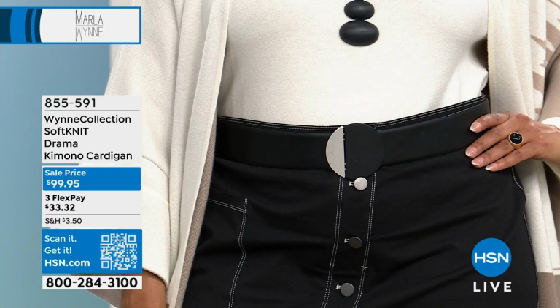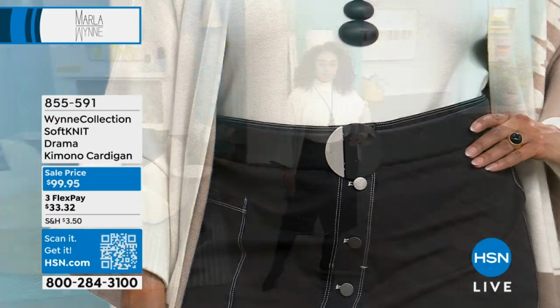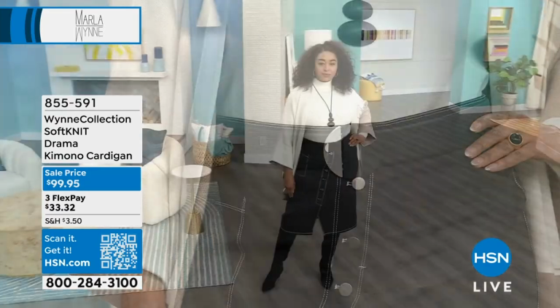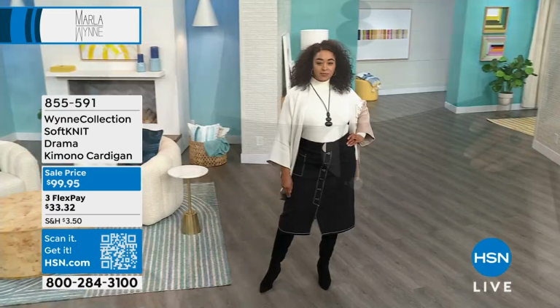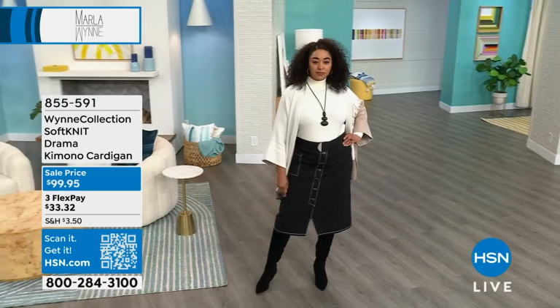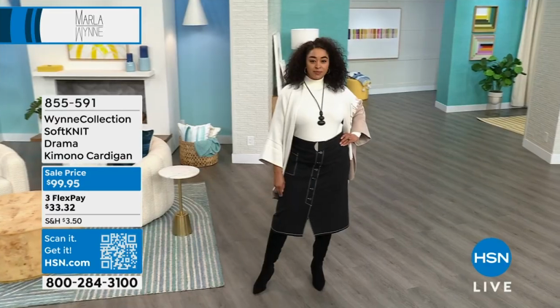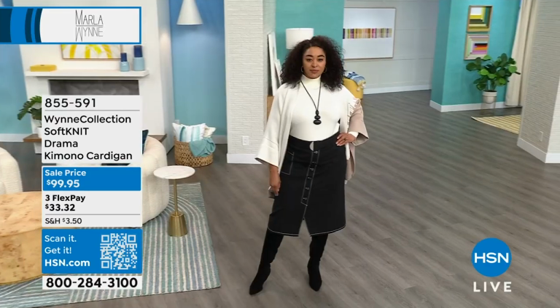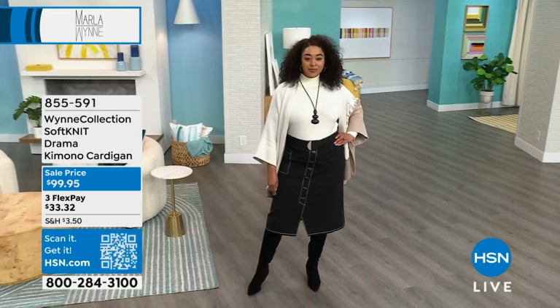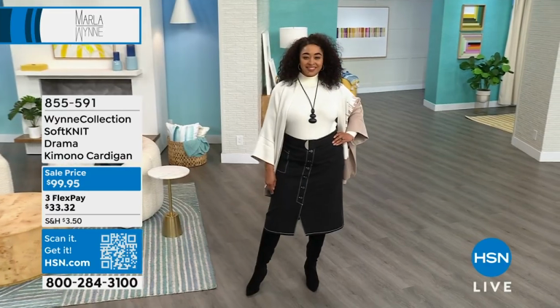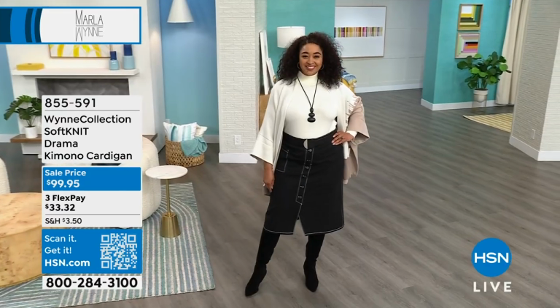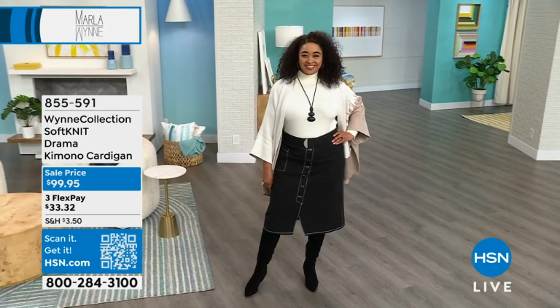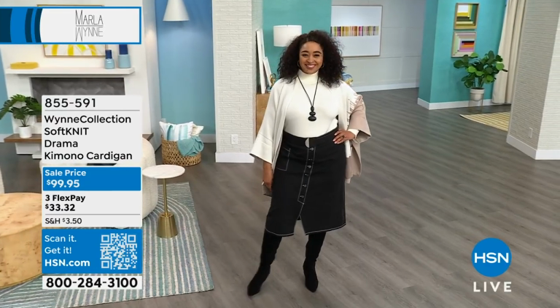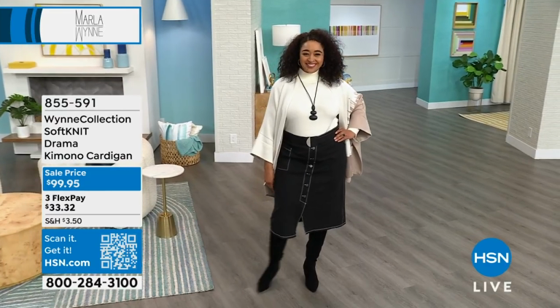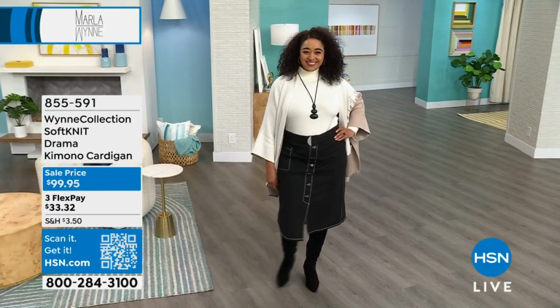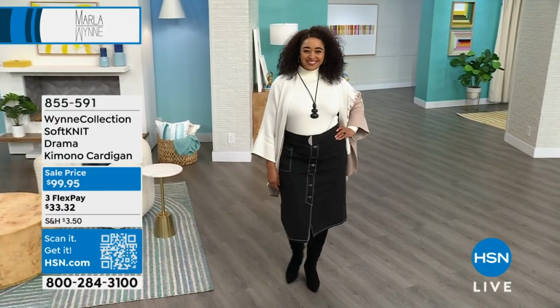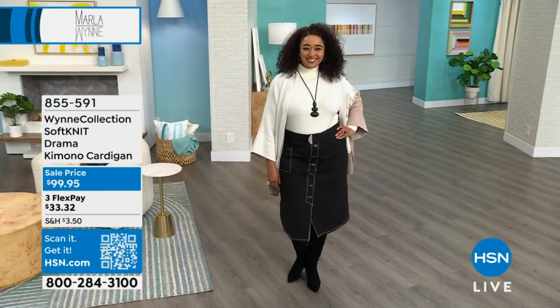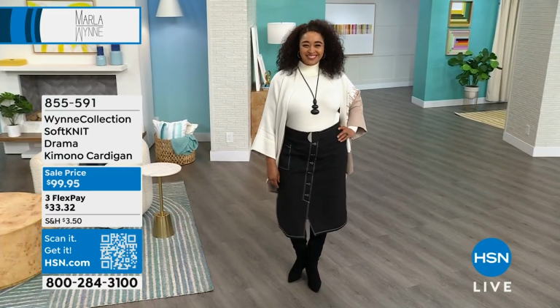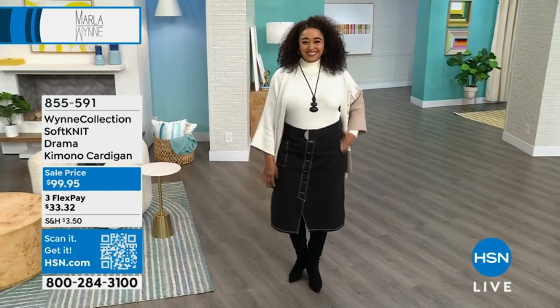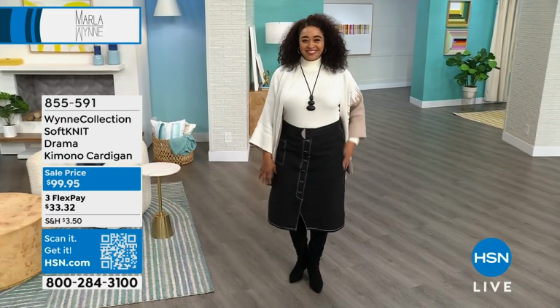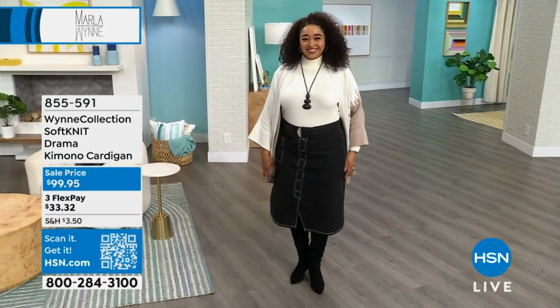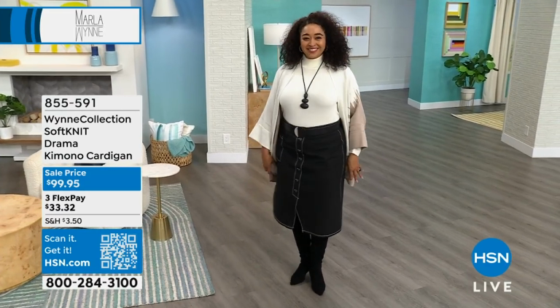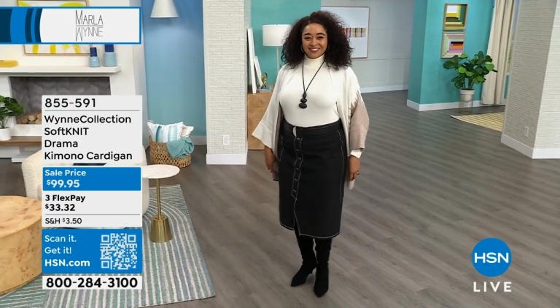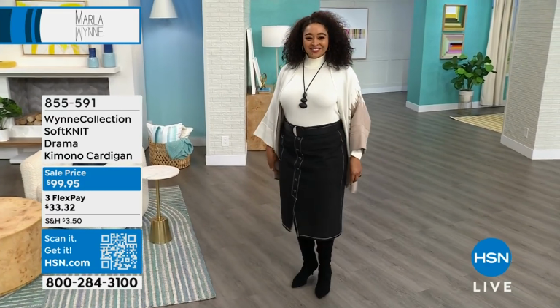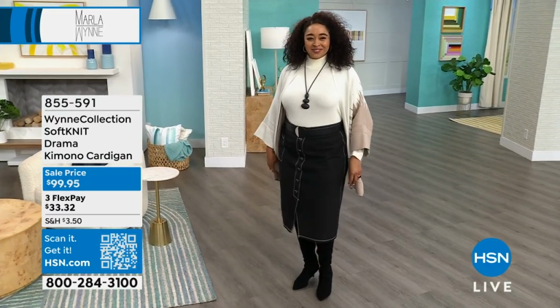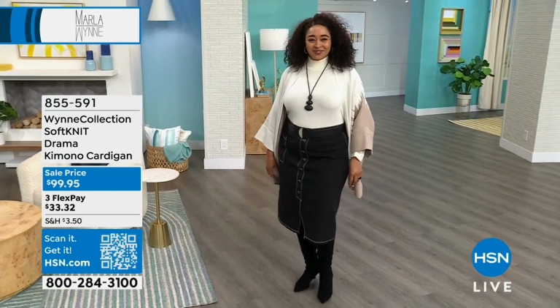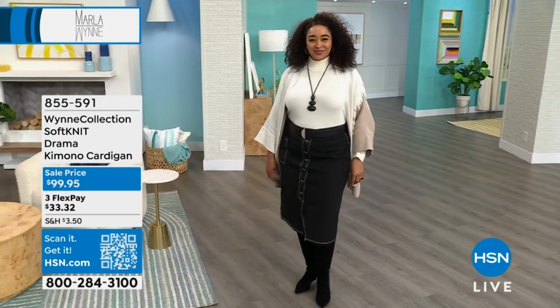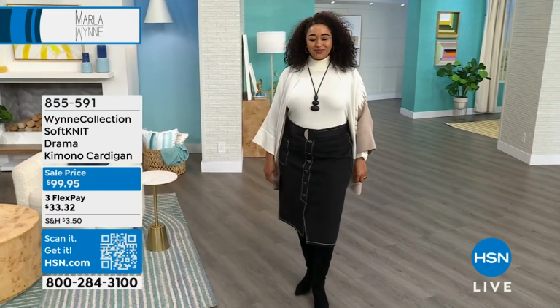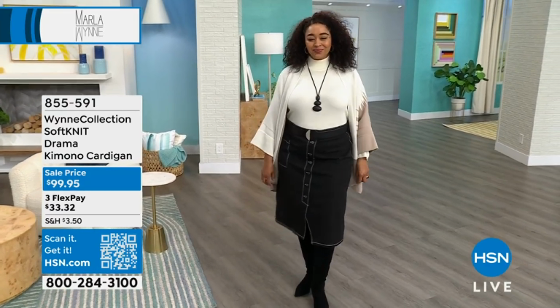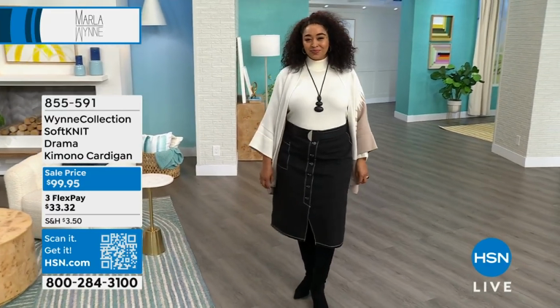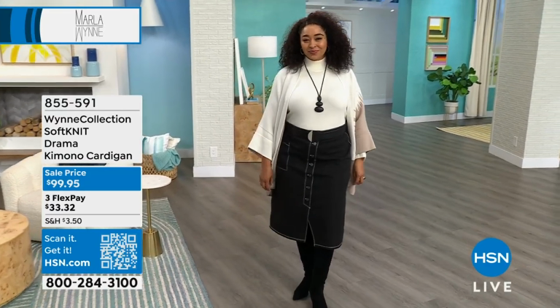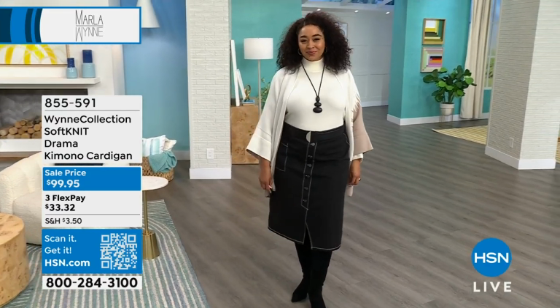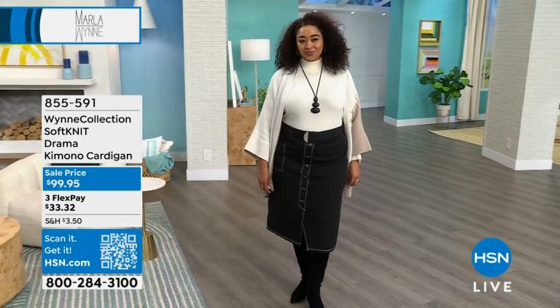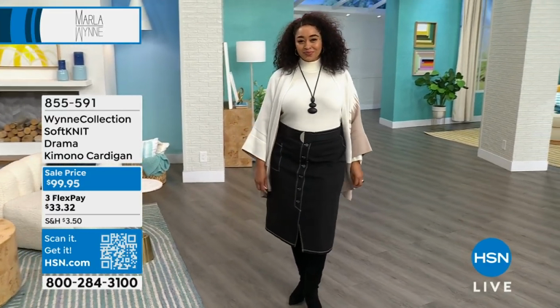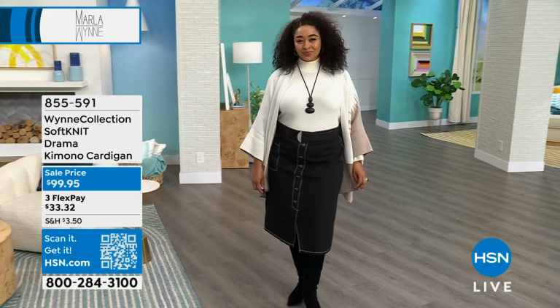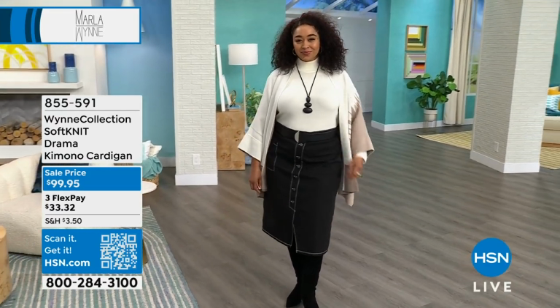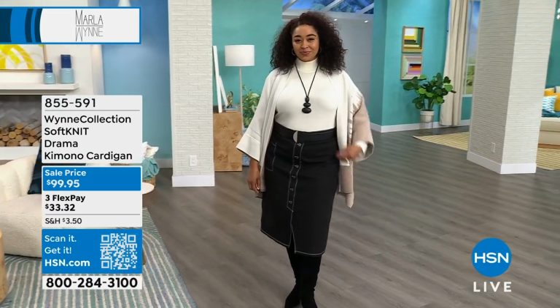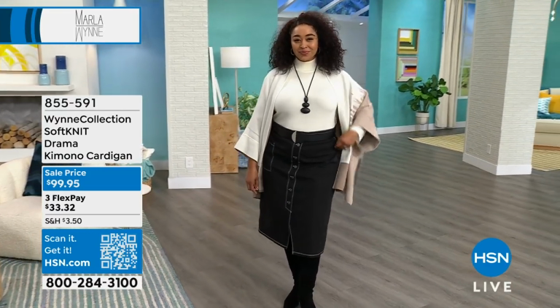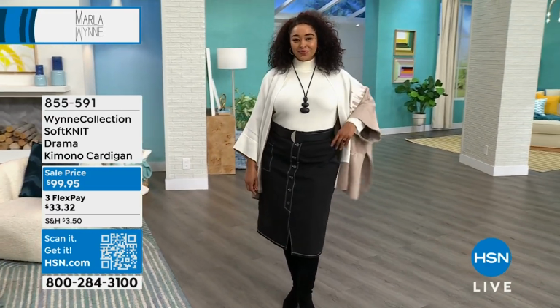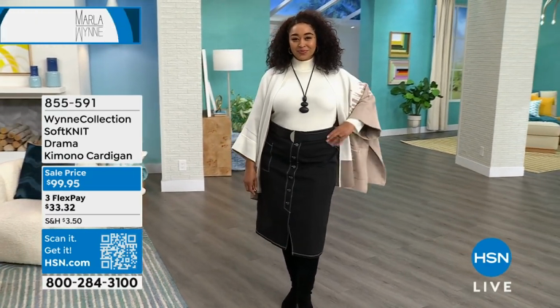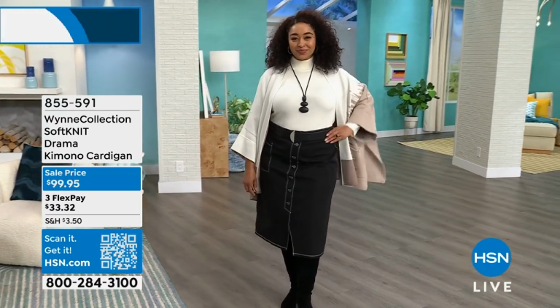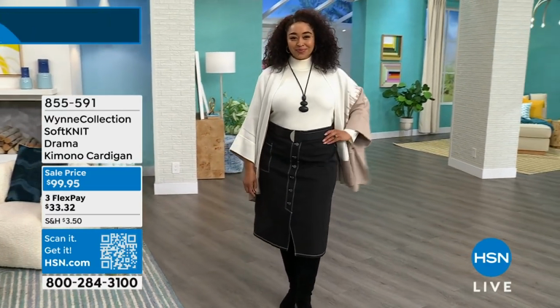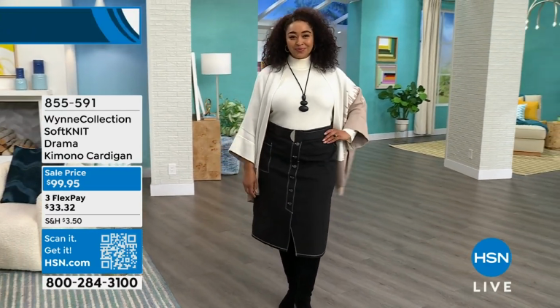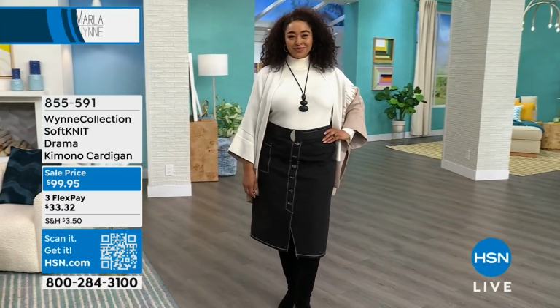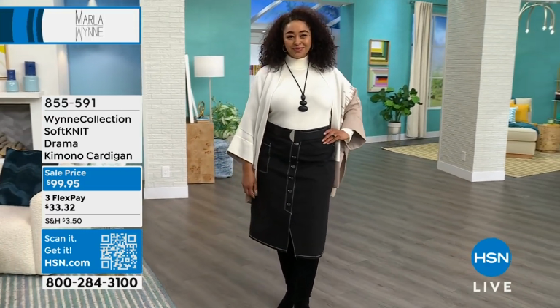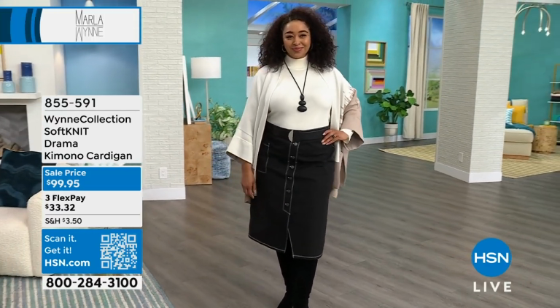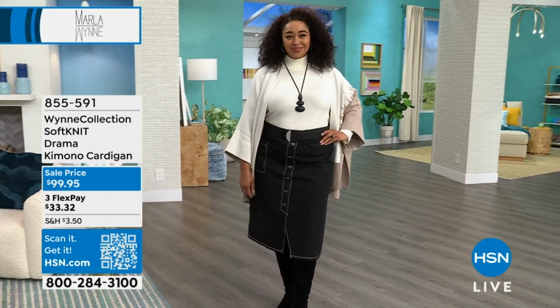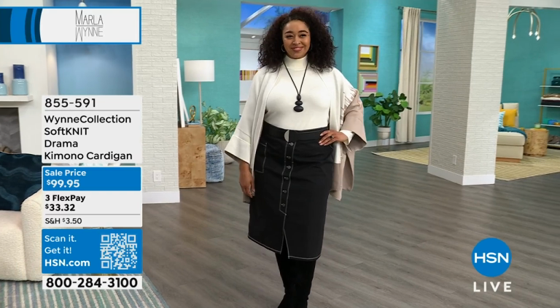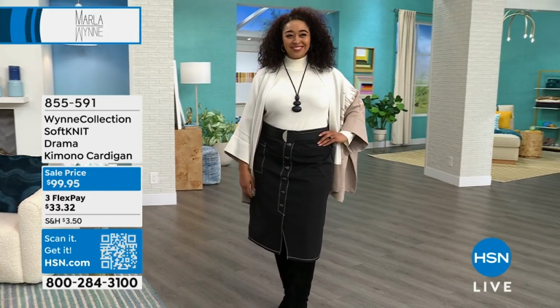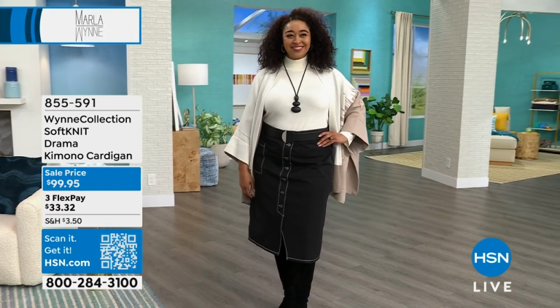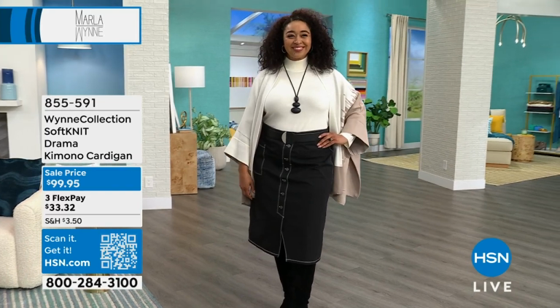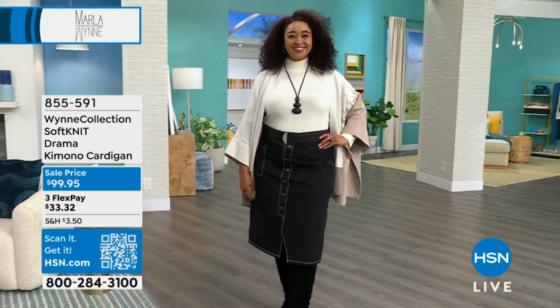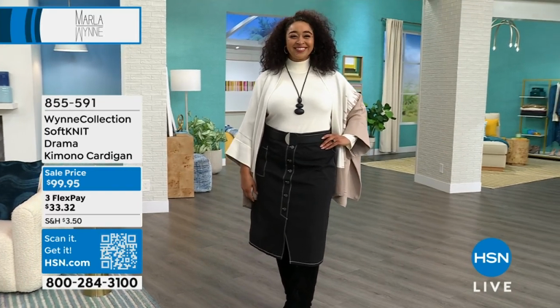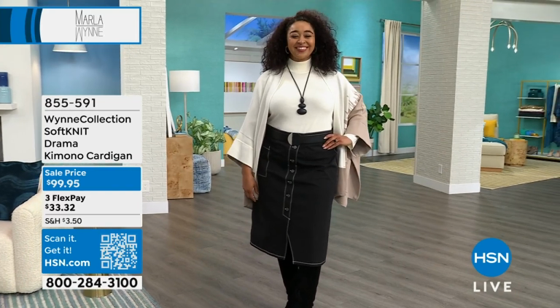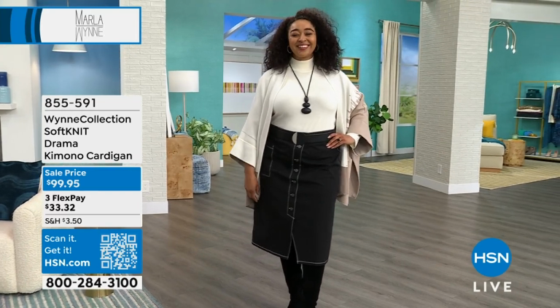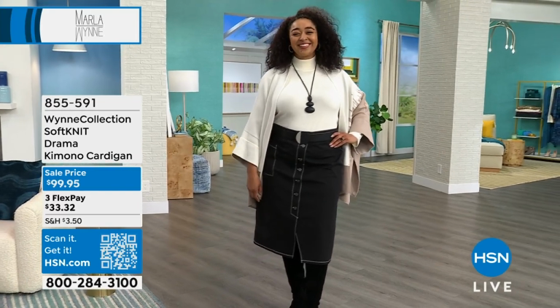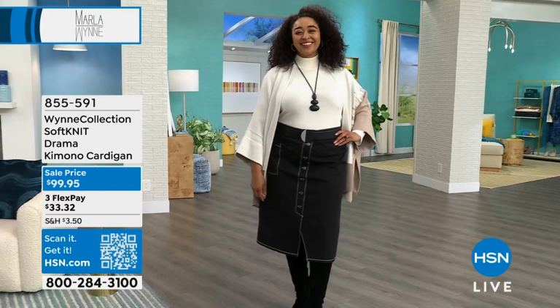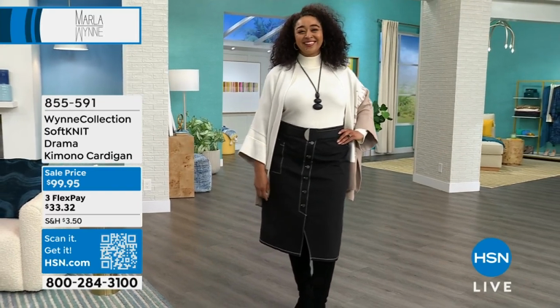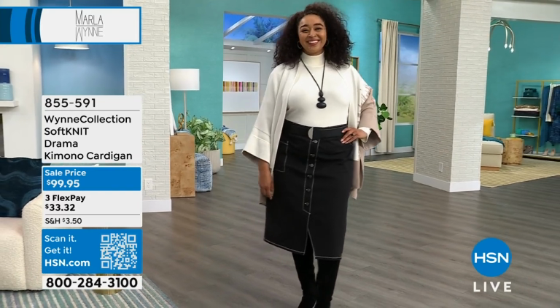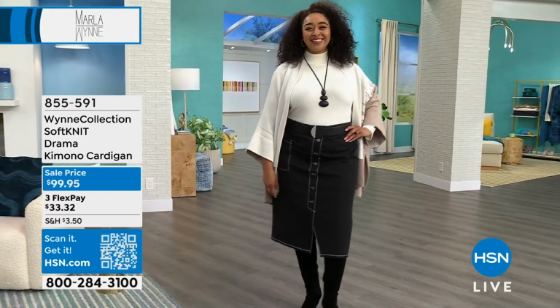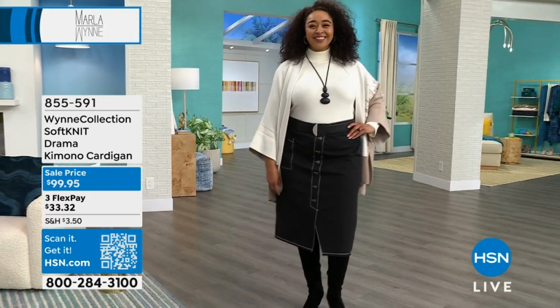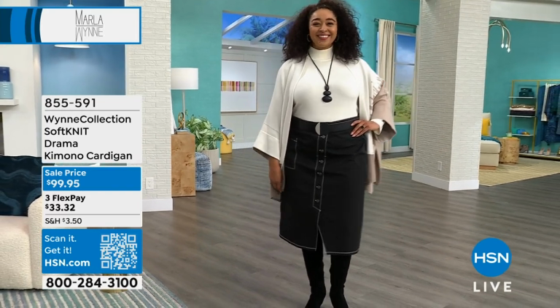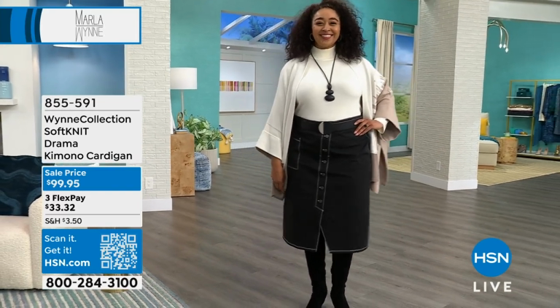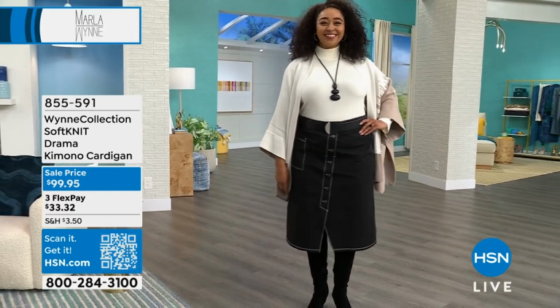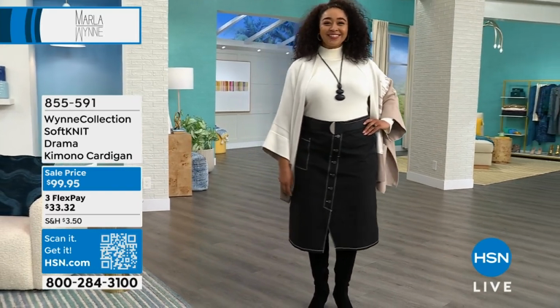You're gonna choose either Missy or Plus, that's it. Missy is extra-extra-extra-small to extra-large, and Plus if you're 1X to 3X.